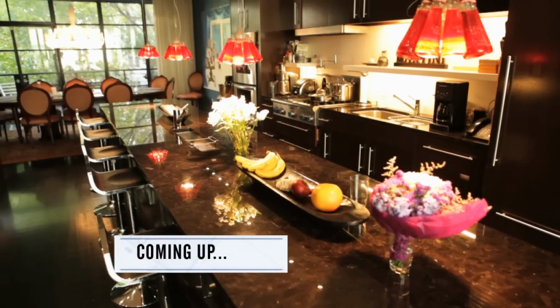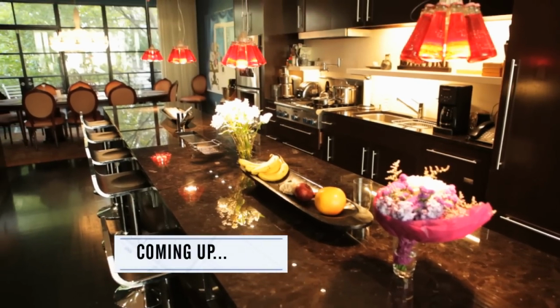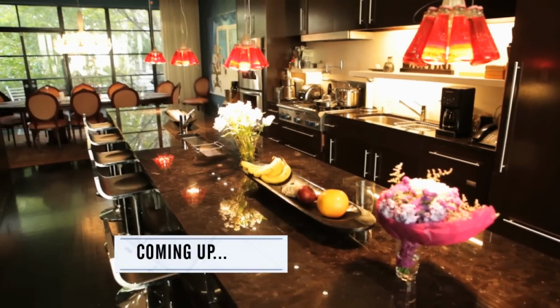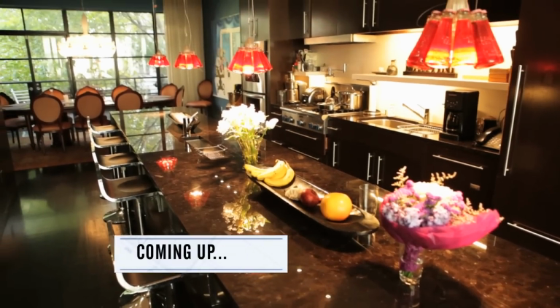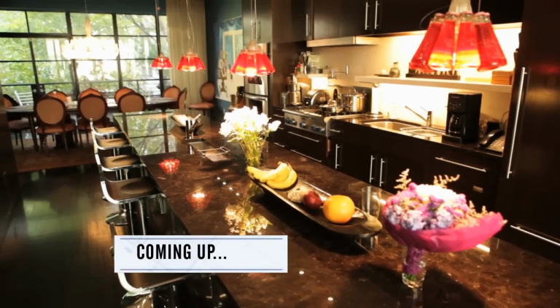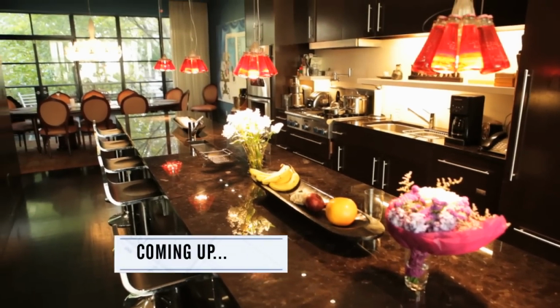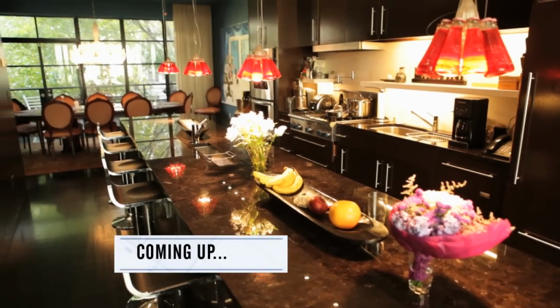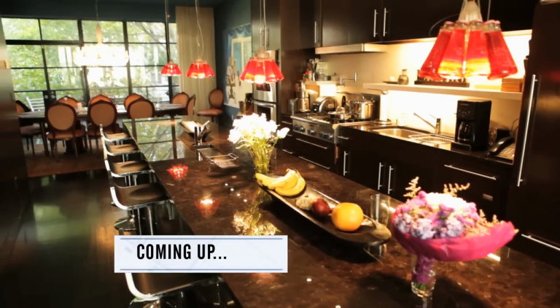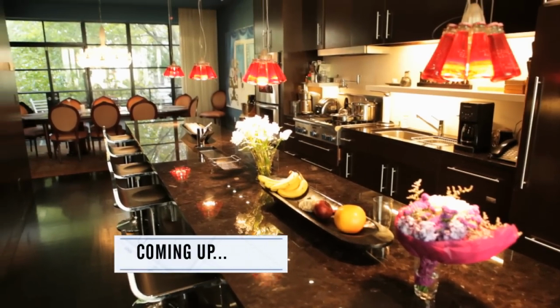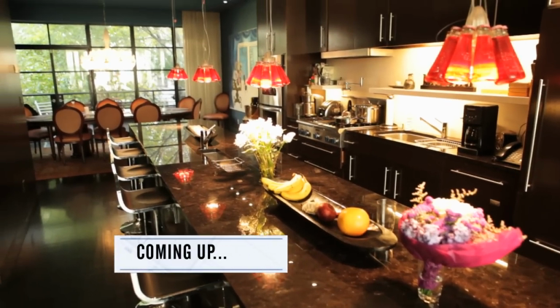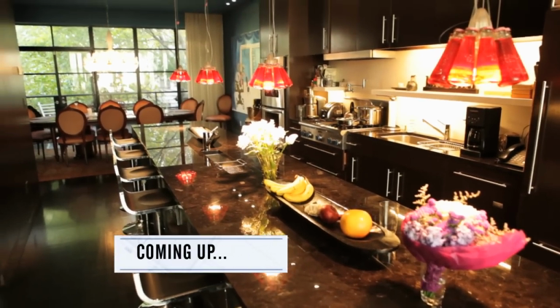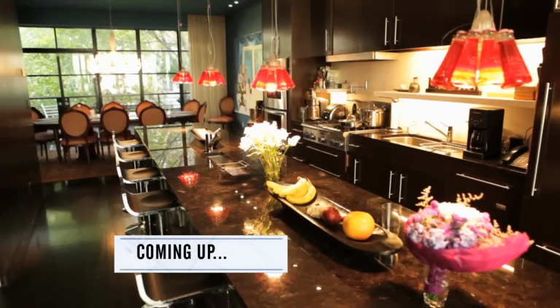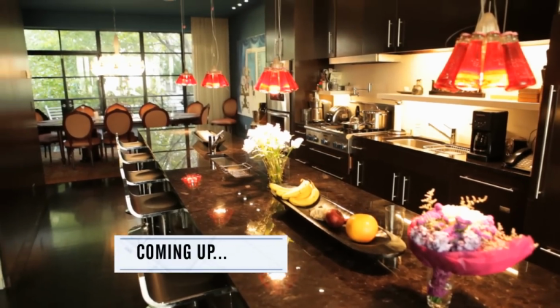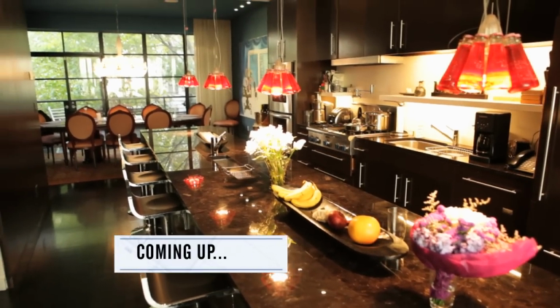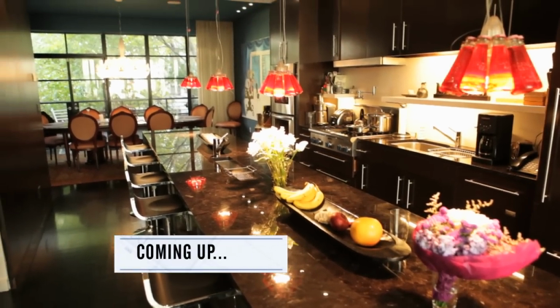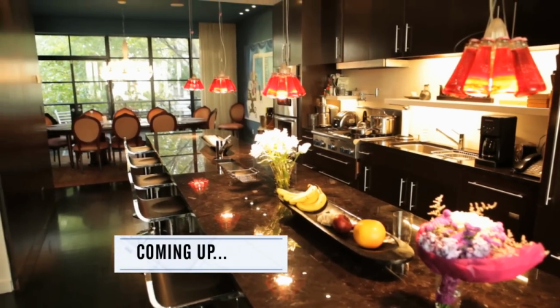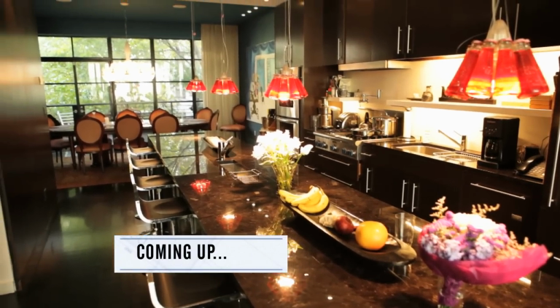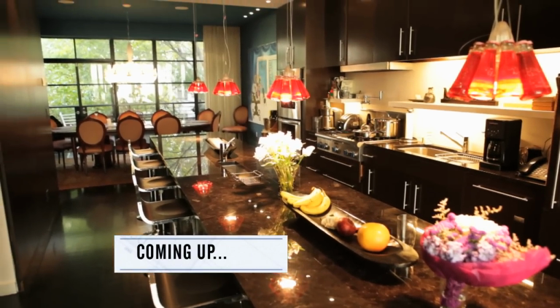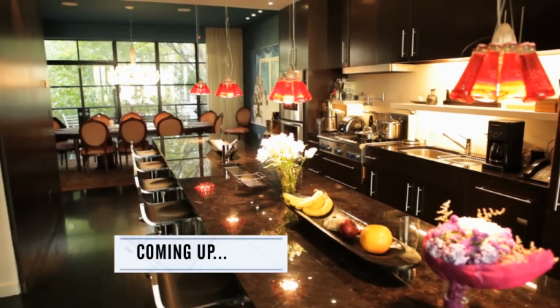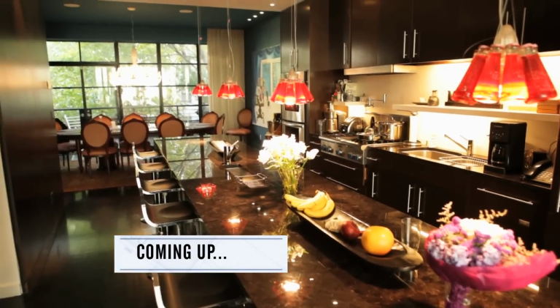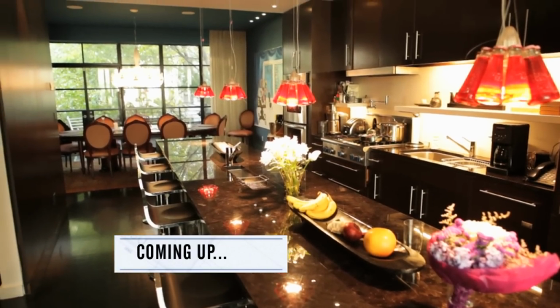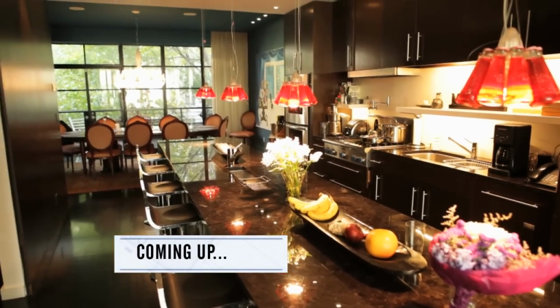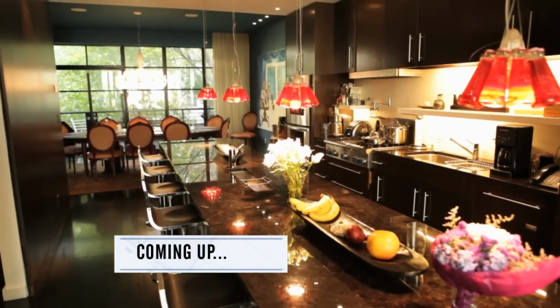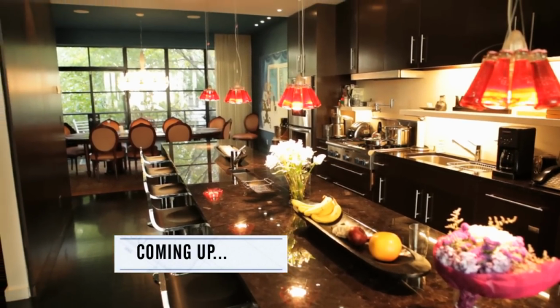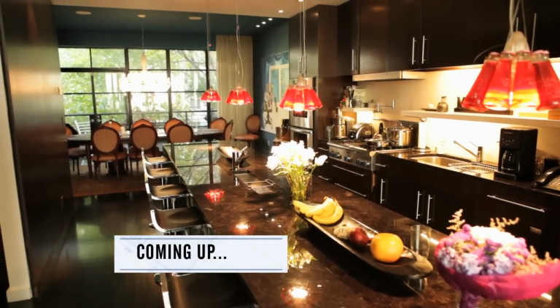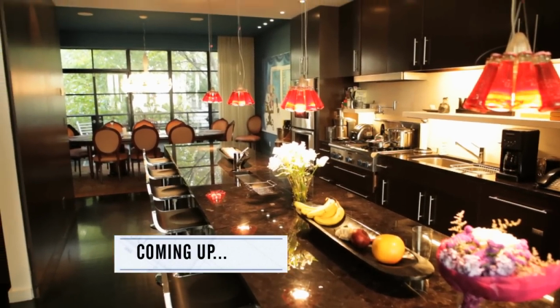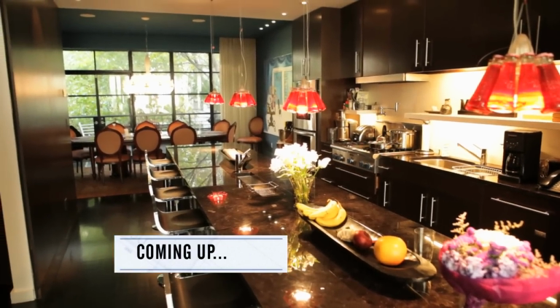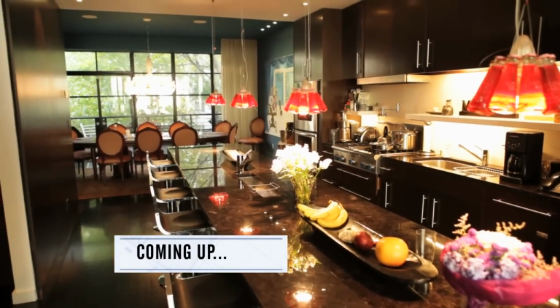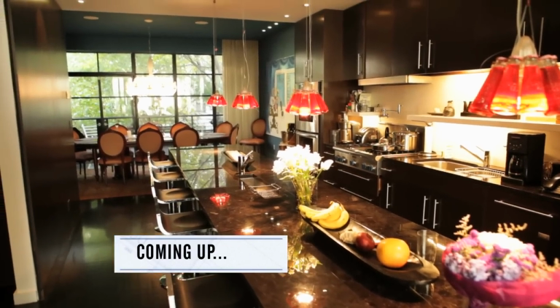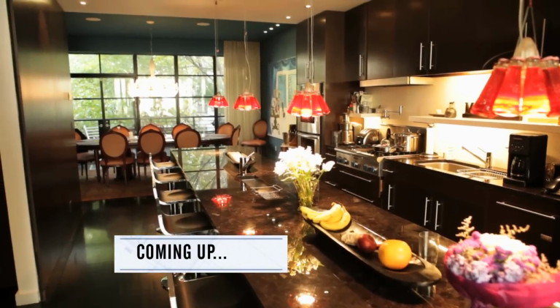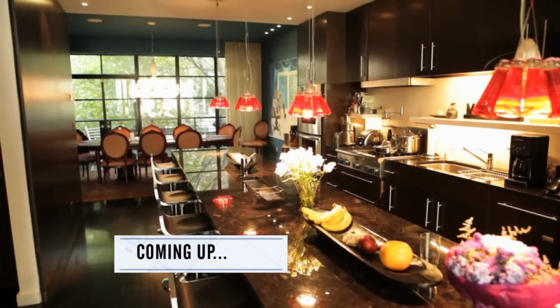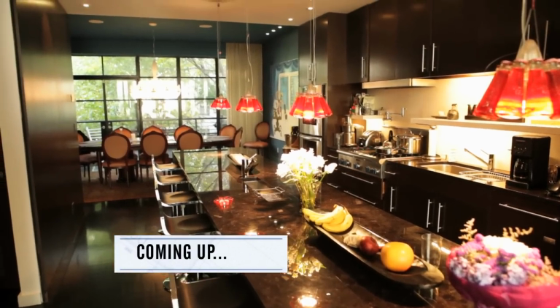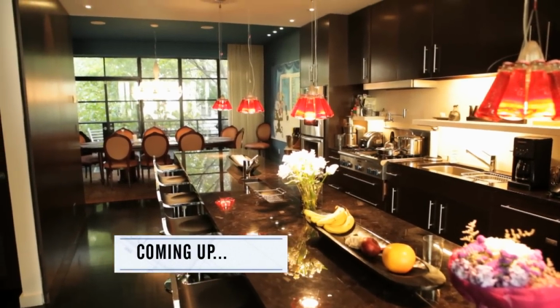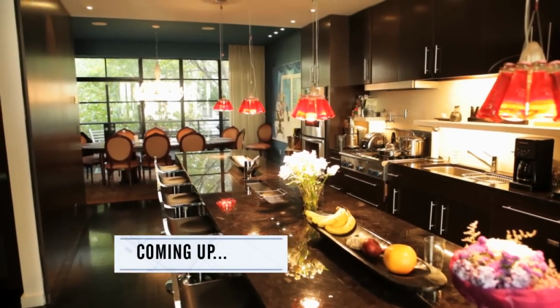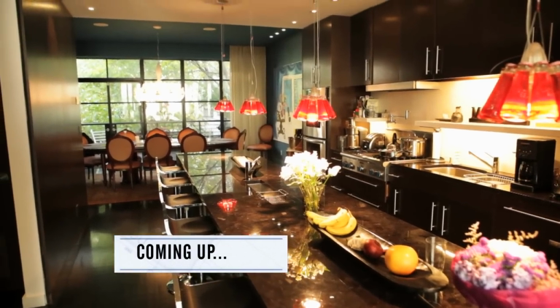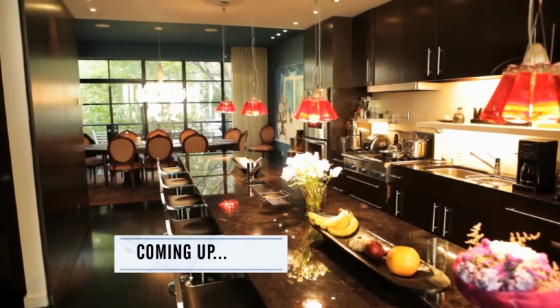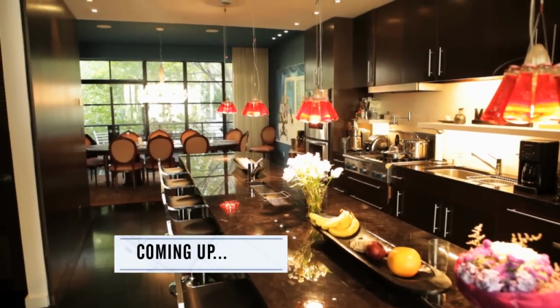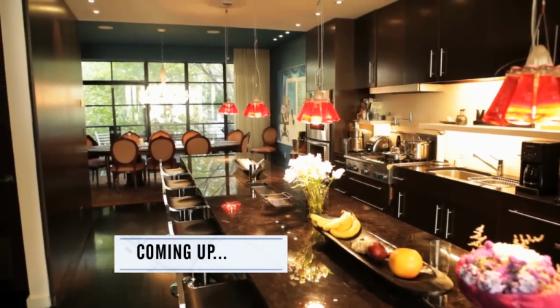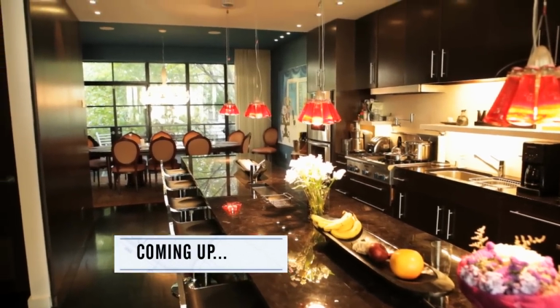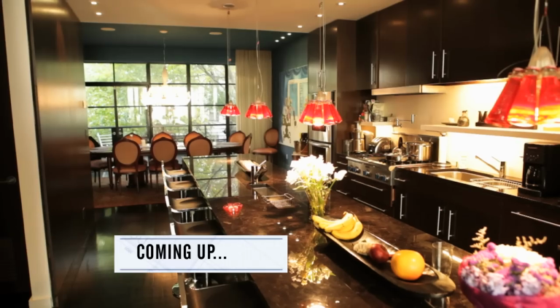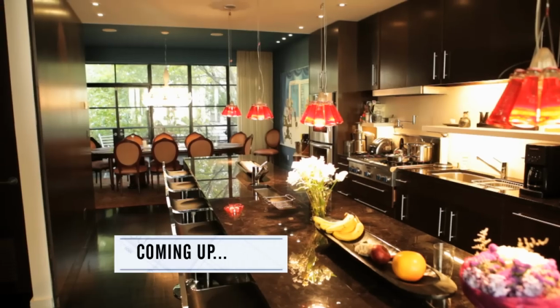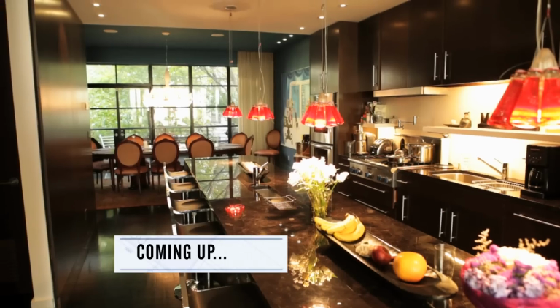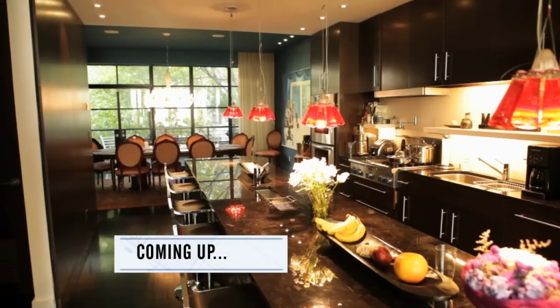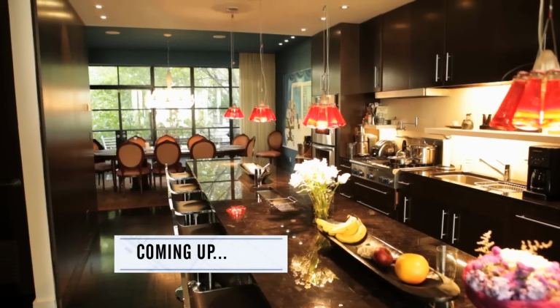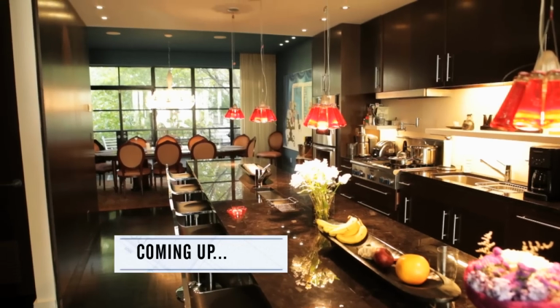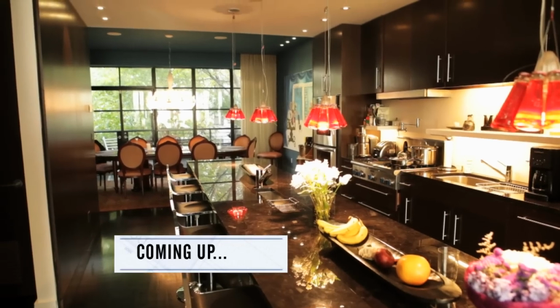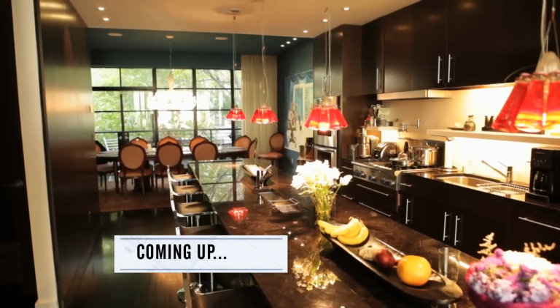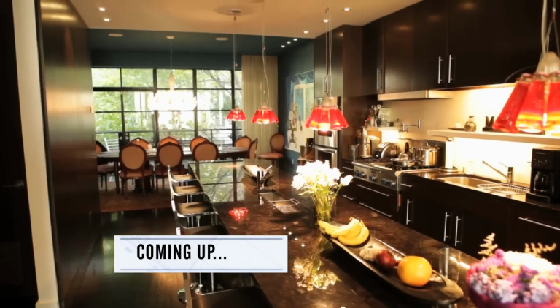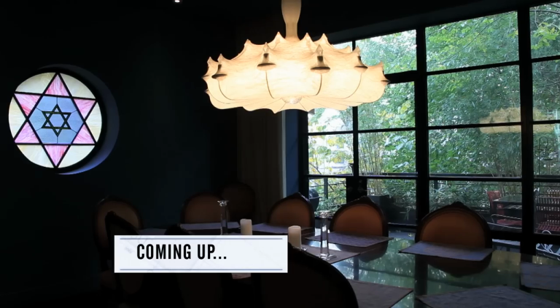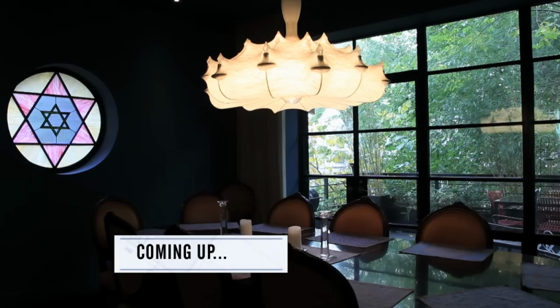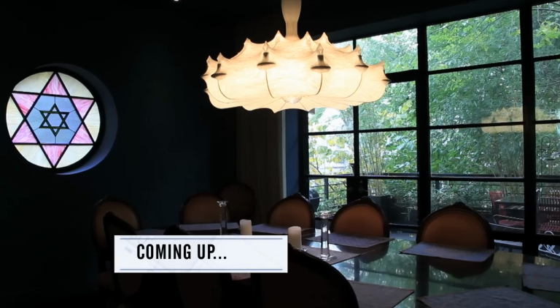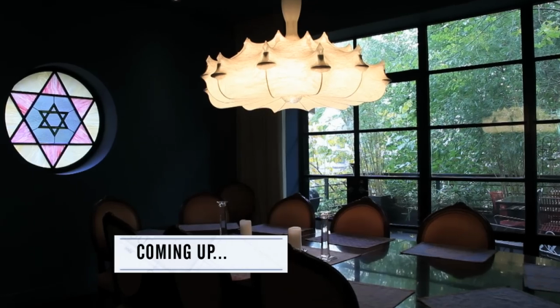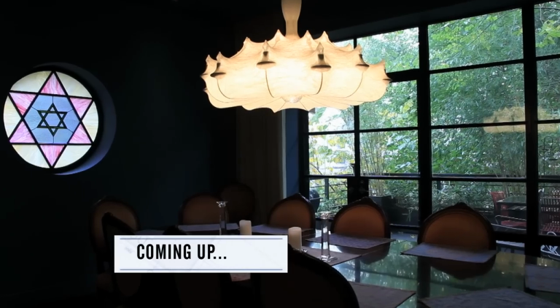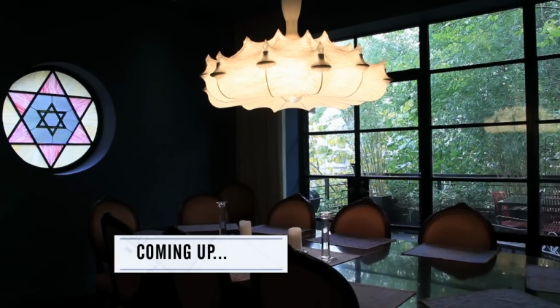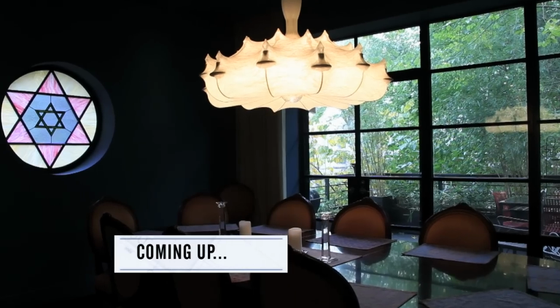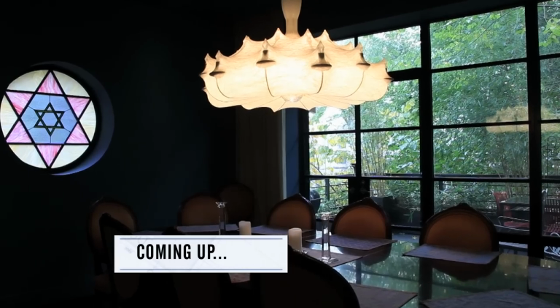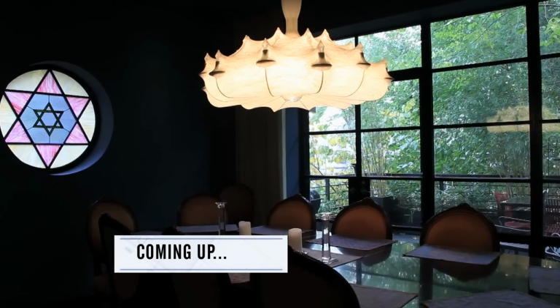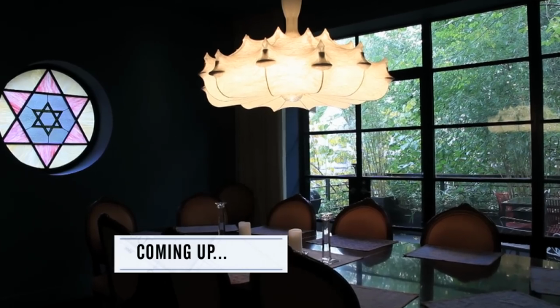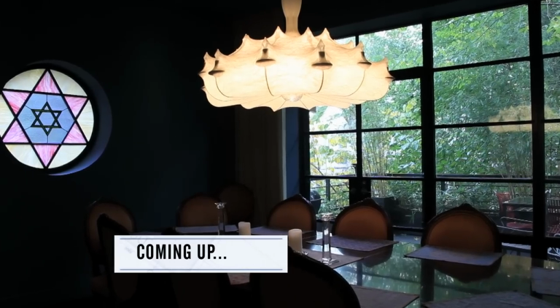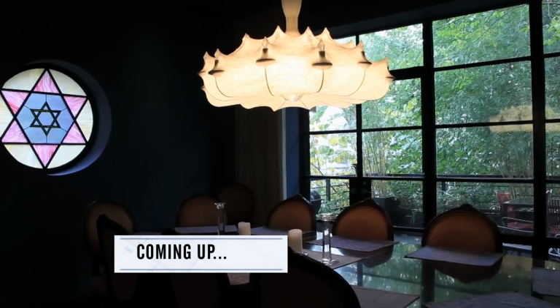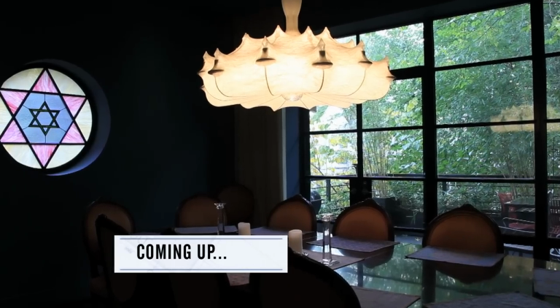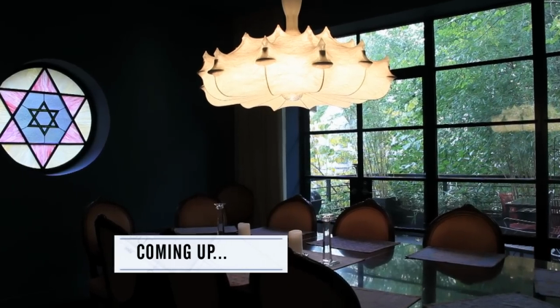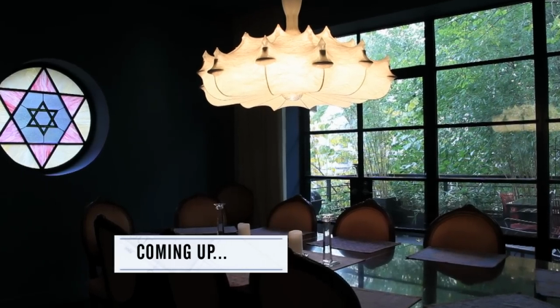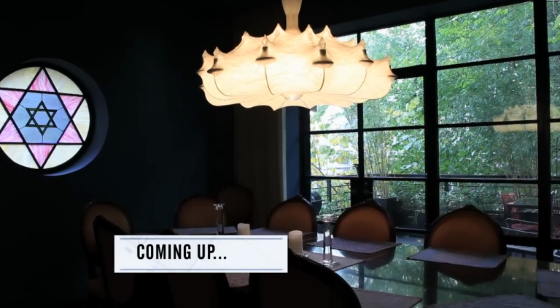Up next, an entrepreneur remodels a sacred space and discovers his own family history in the backyard.